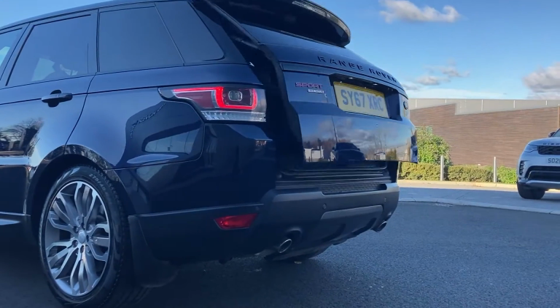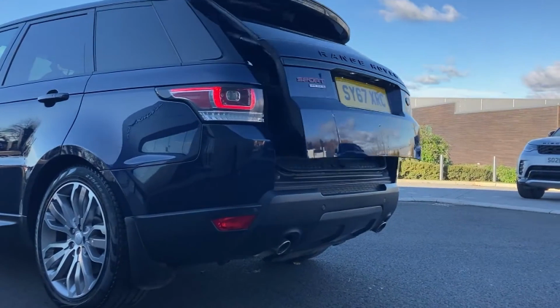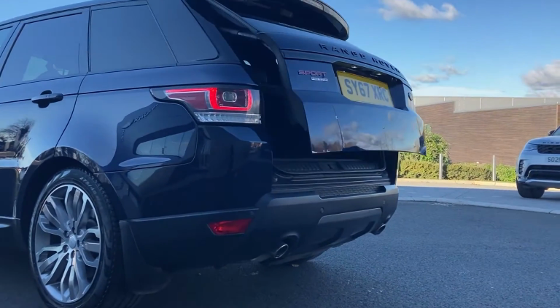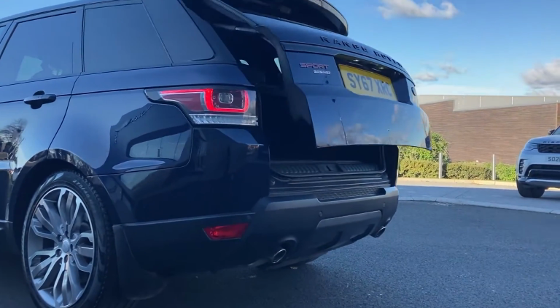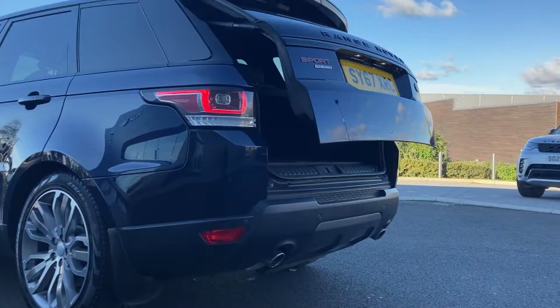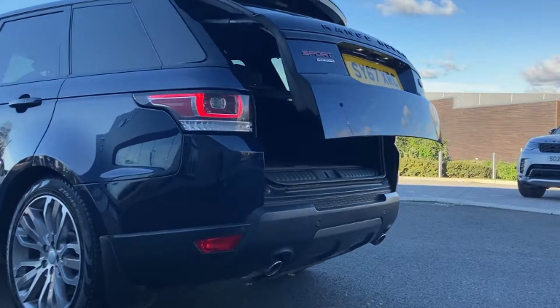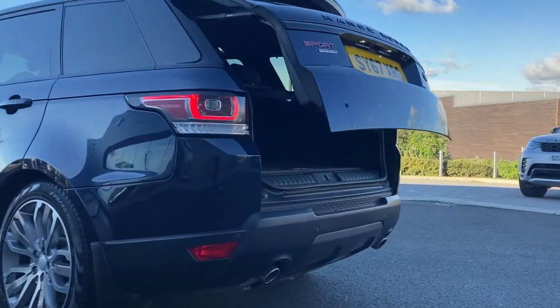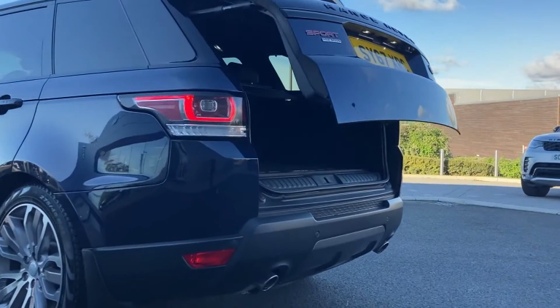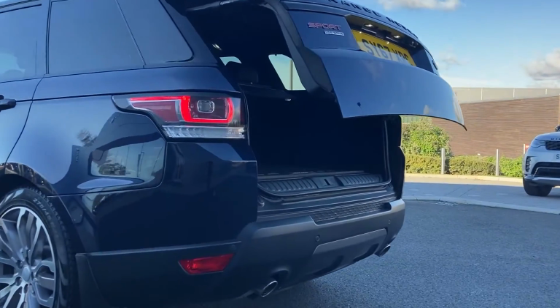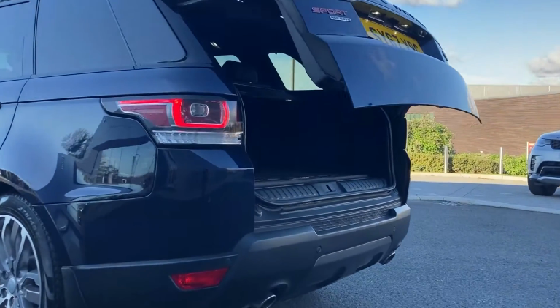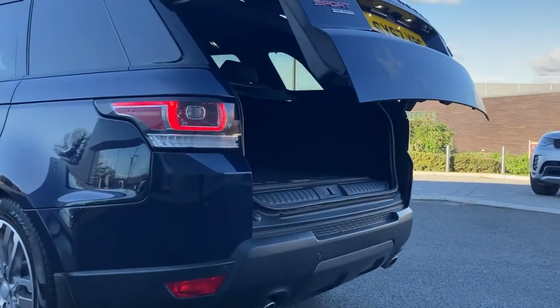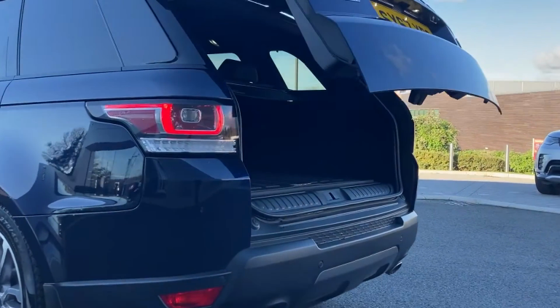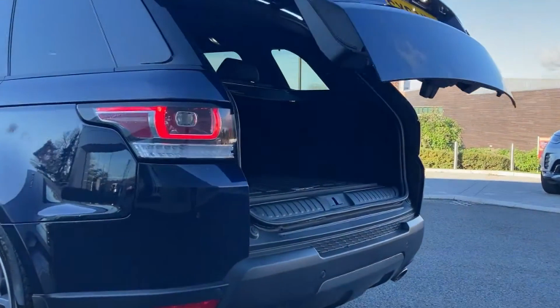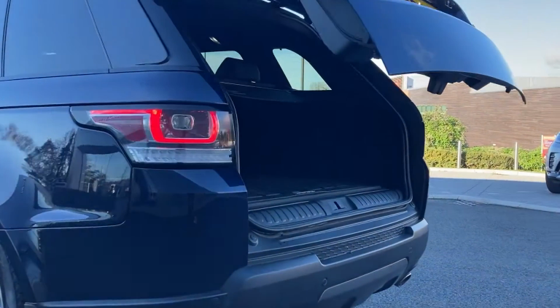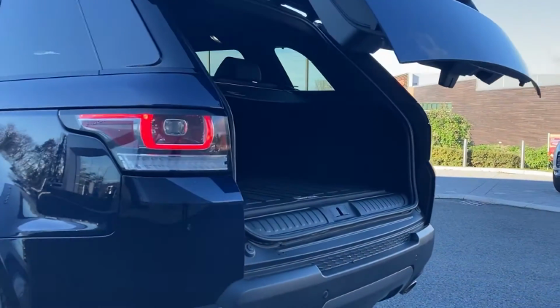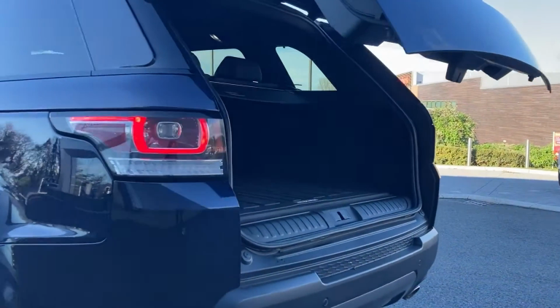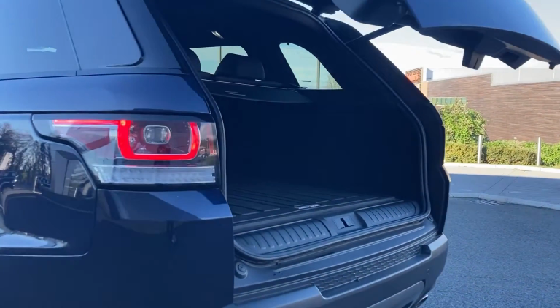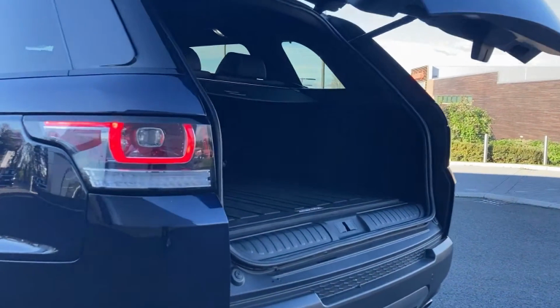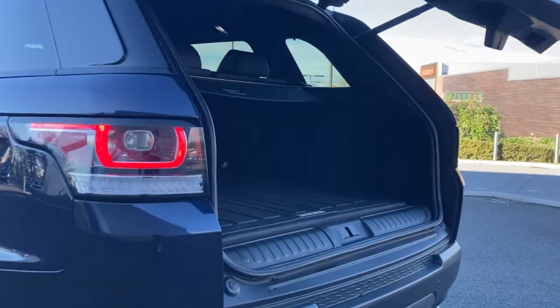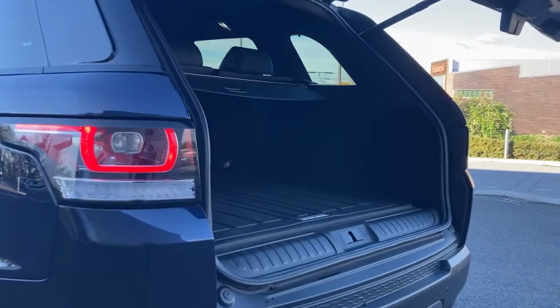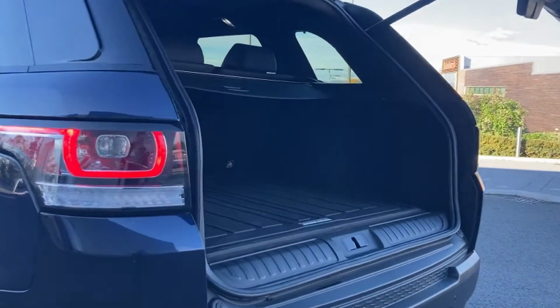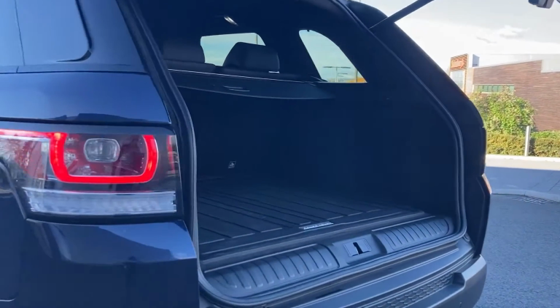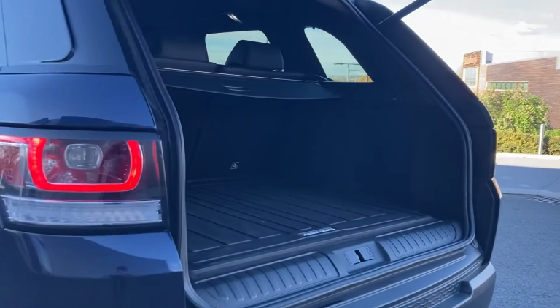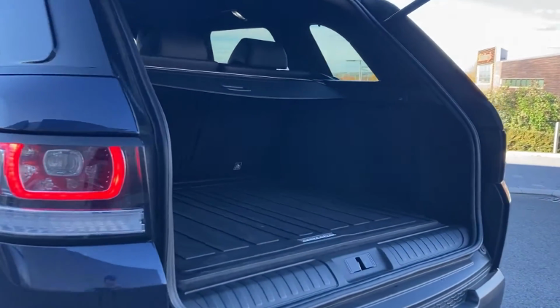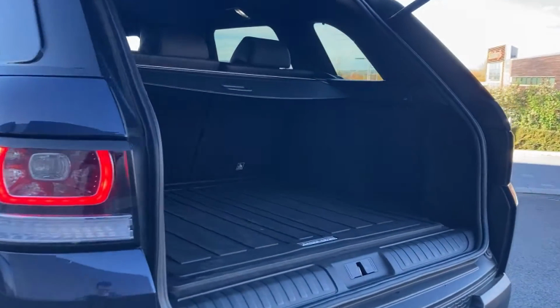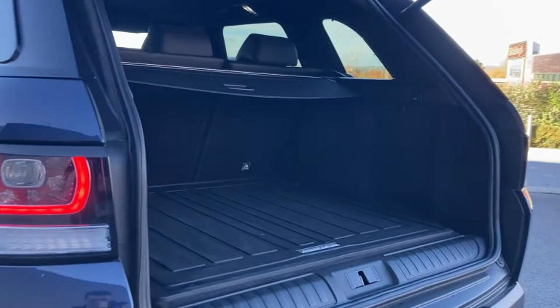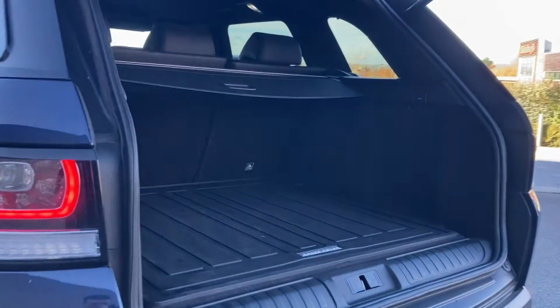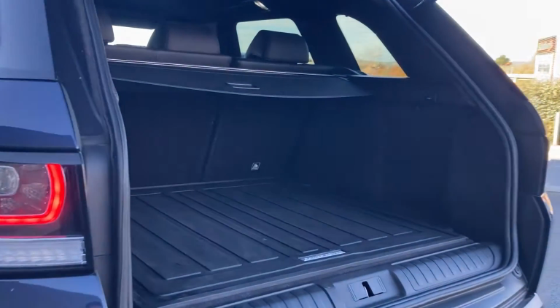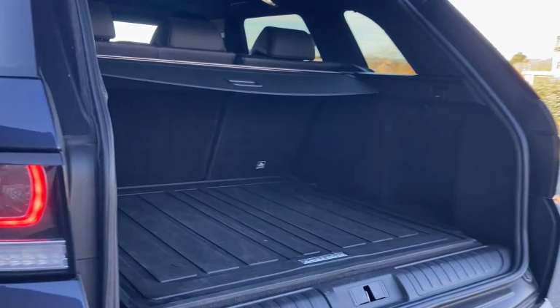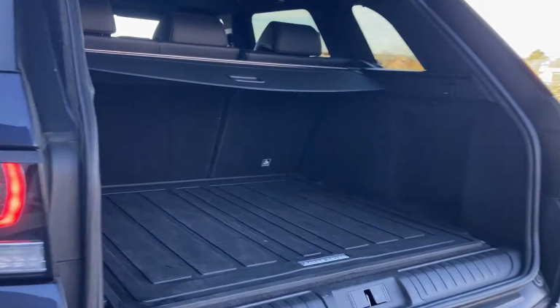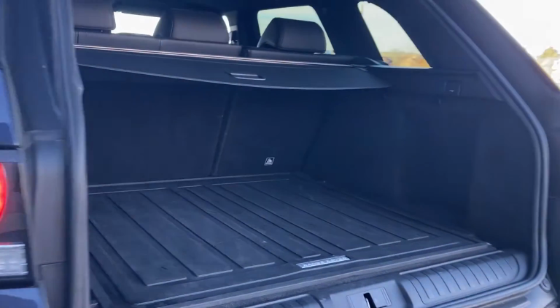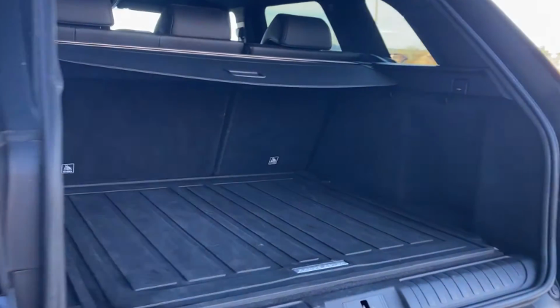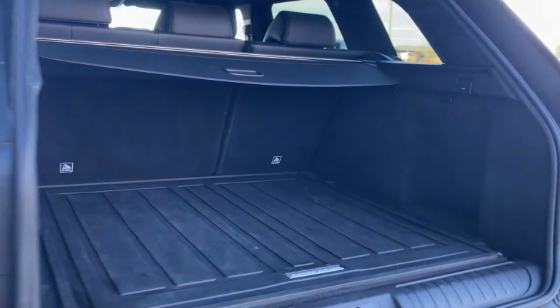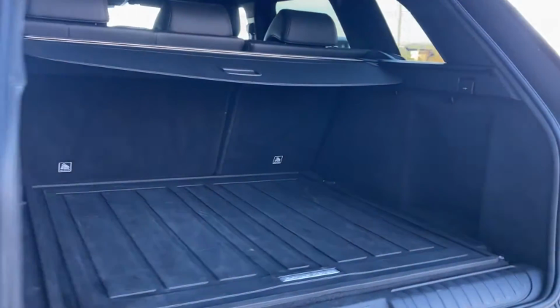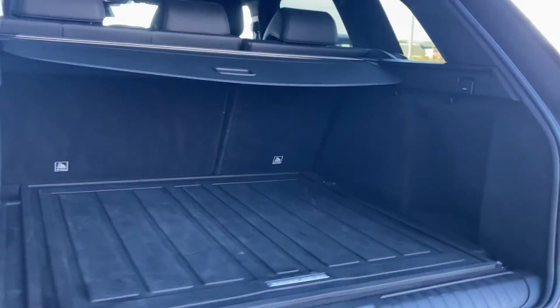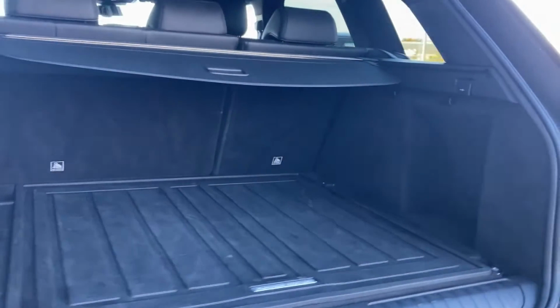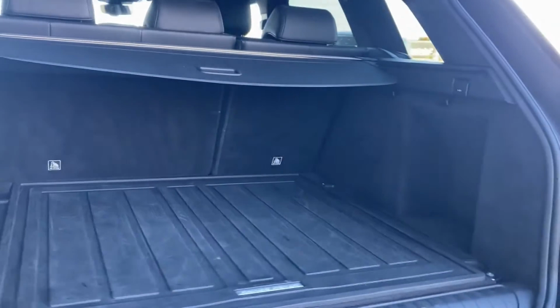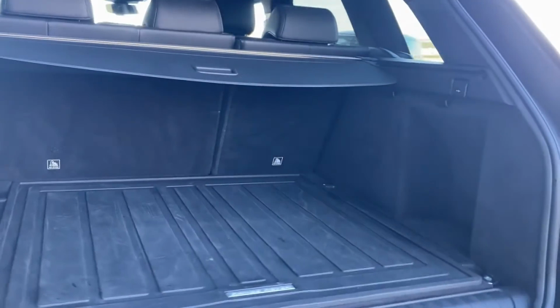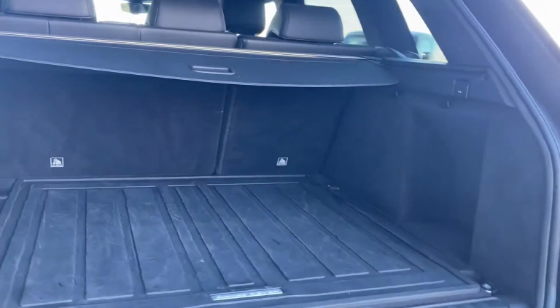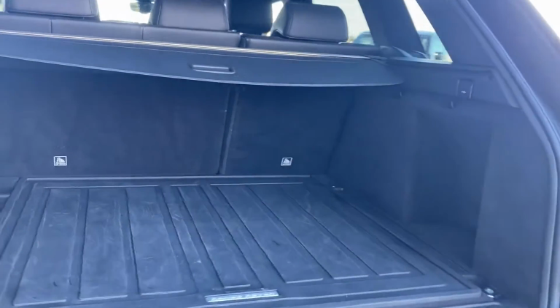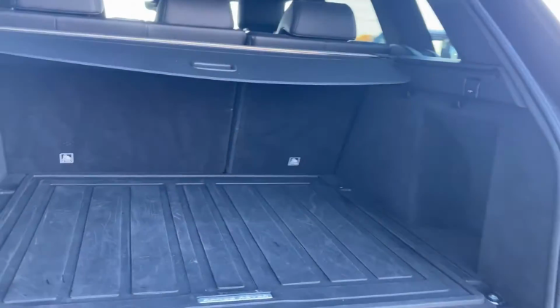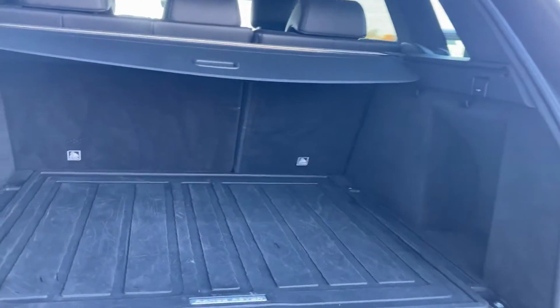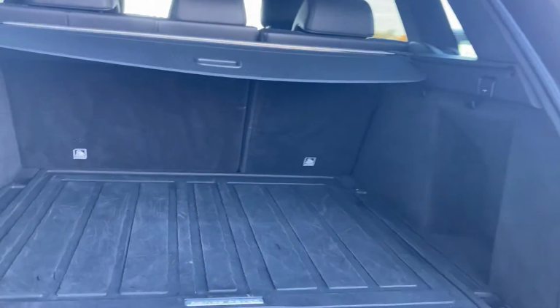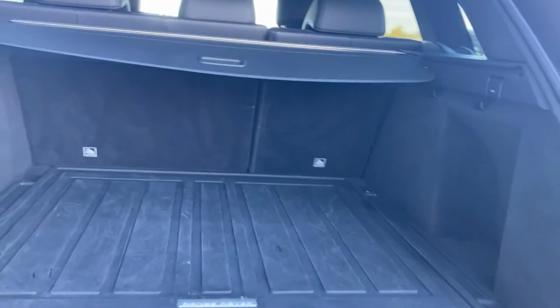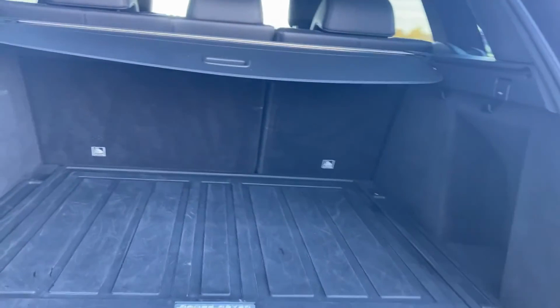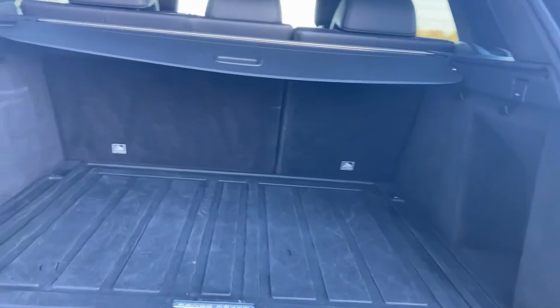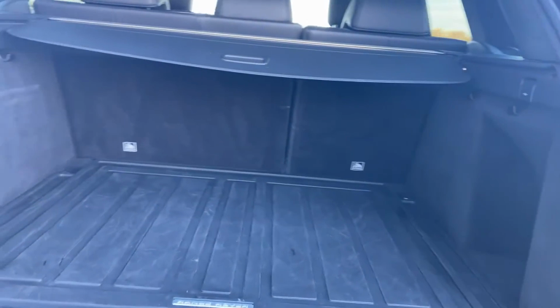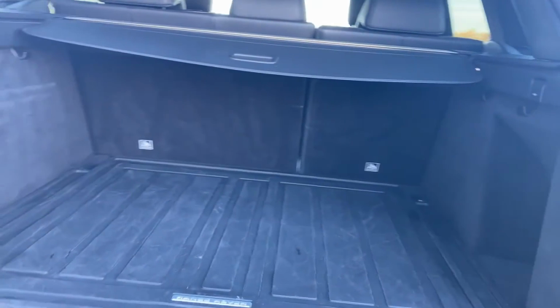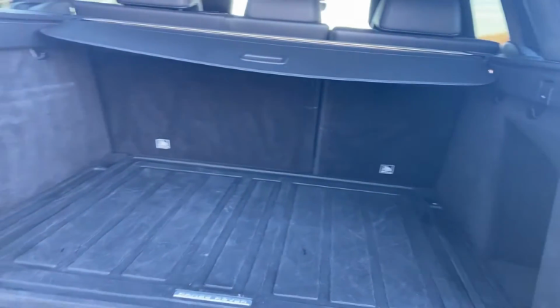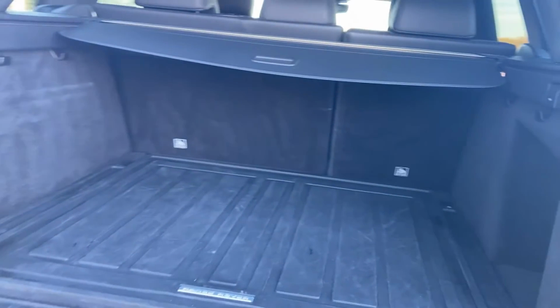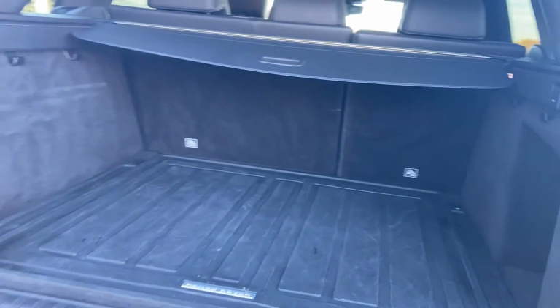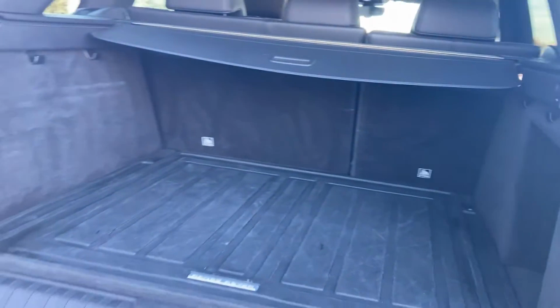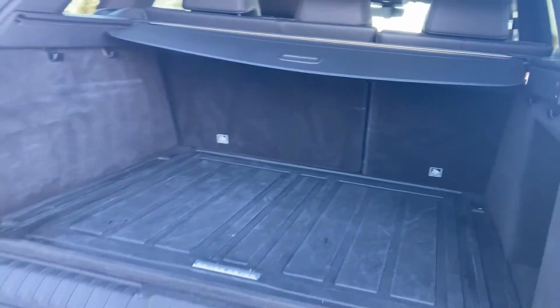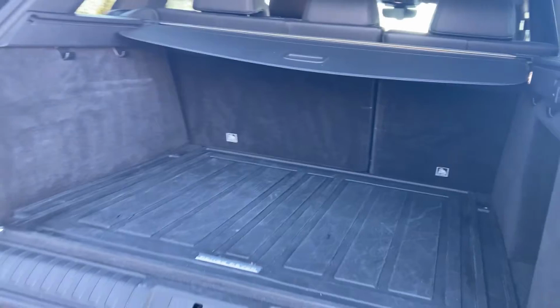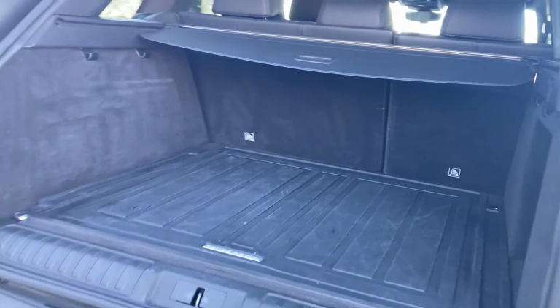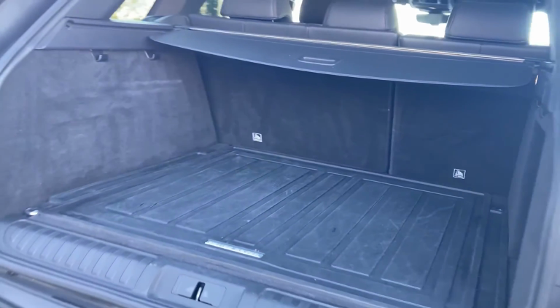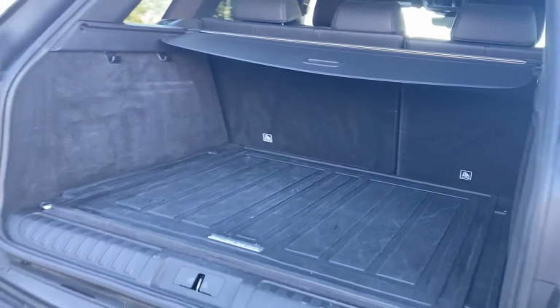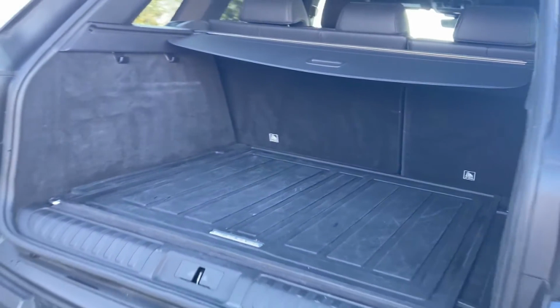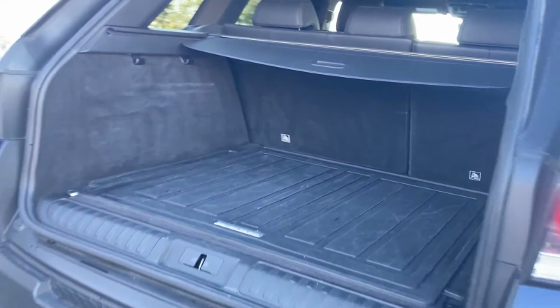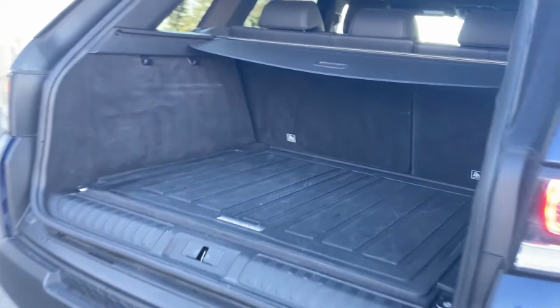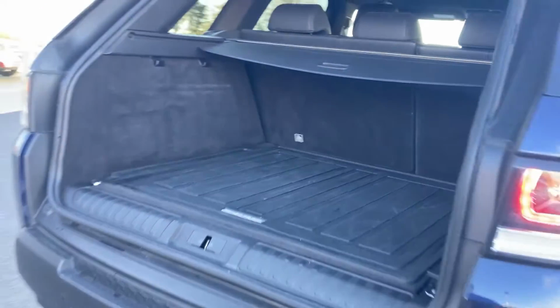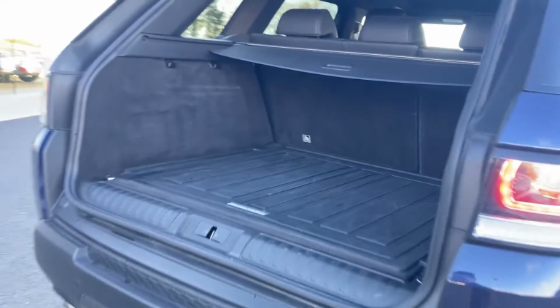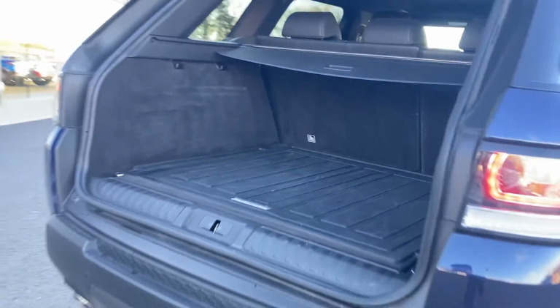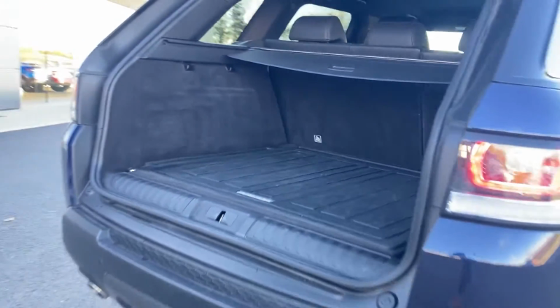You can see the rear privacy glass, and we have a rear camera on the tailgate and rear parking sensors. Coming in under the power tailgate, we can see the rubber floor mat with the load space cover and the 60/40 rear folding seats.